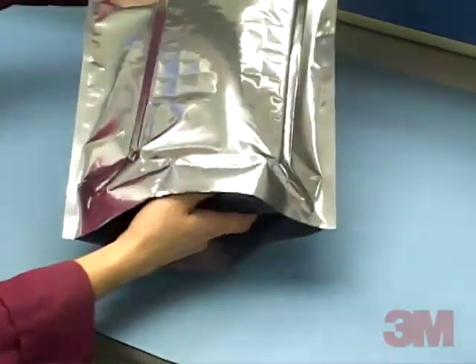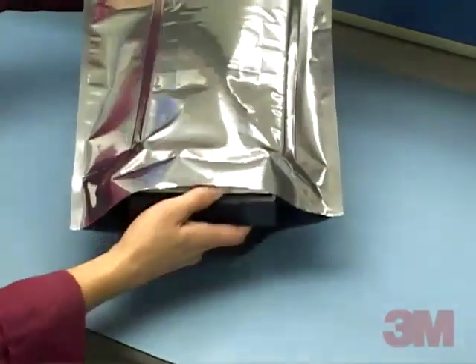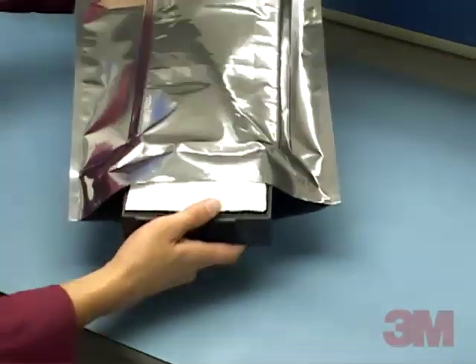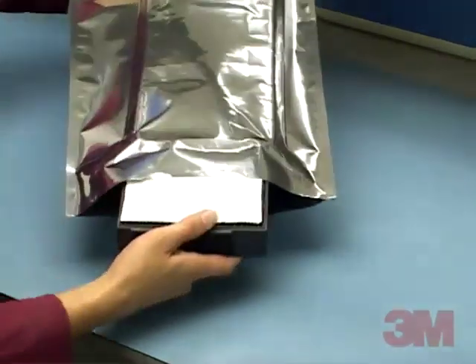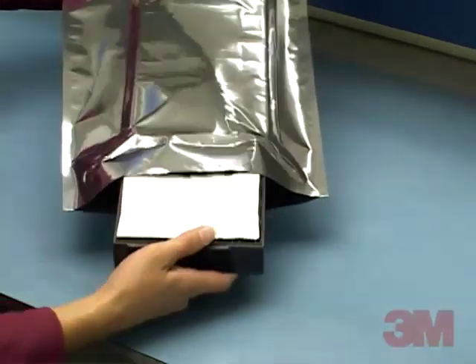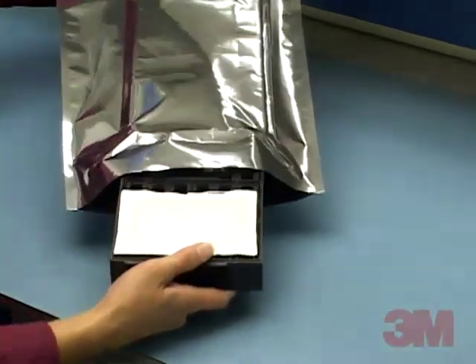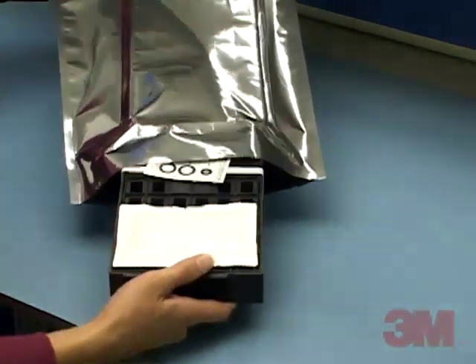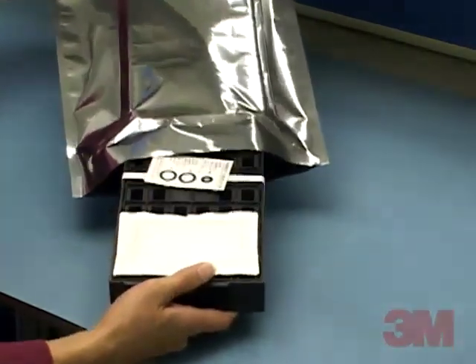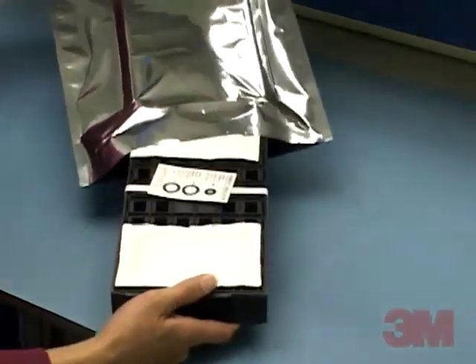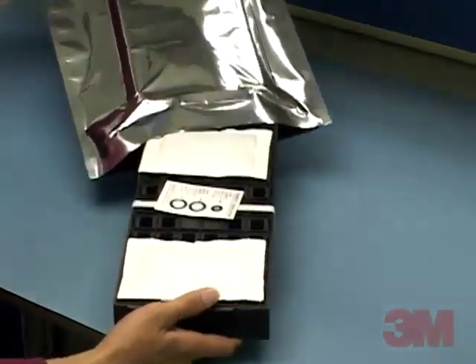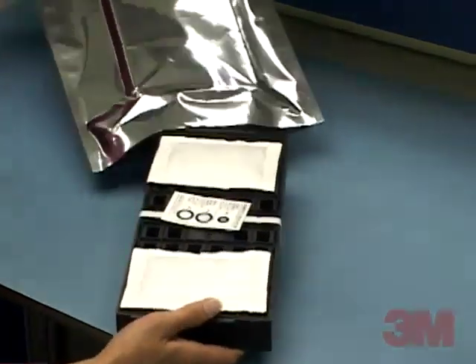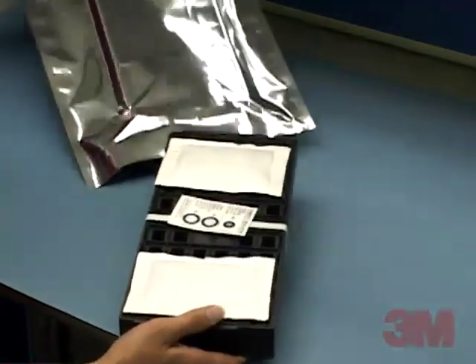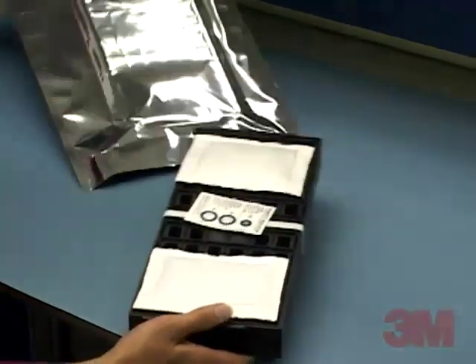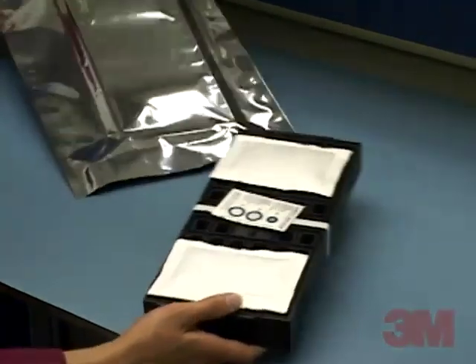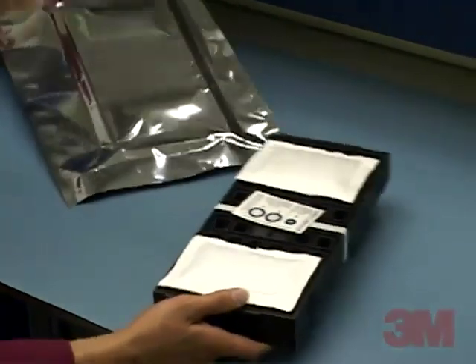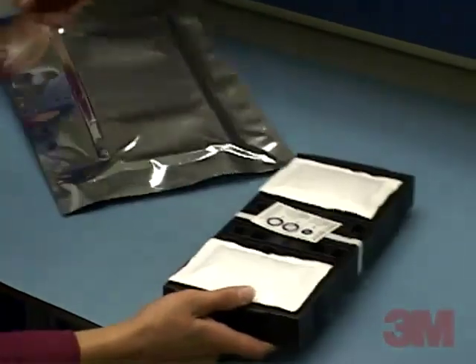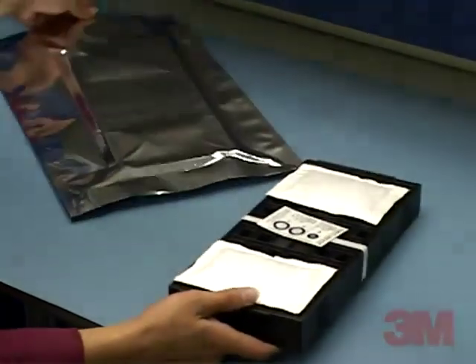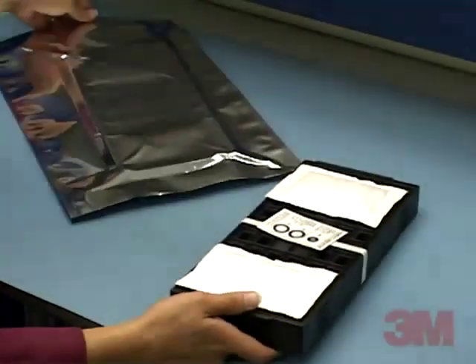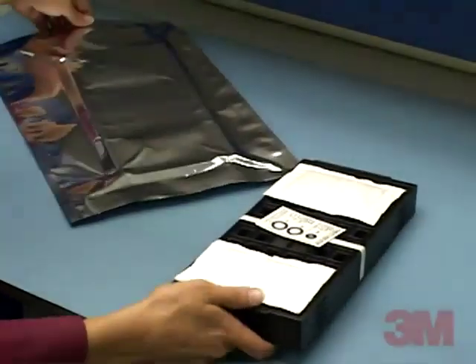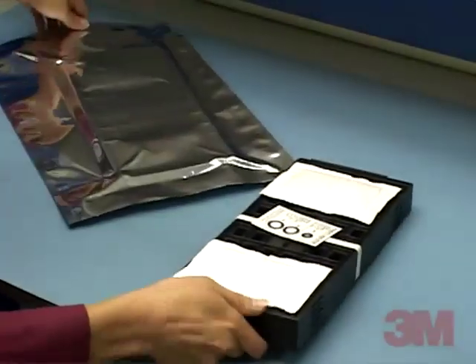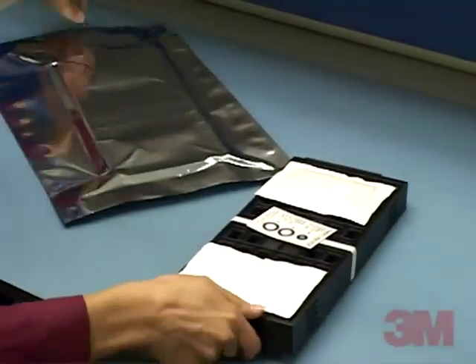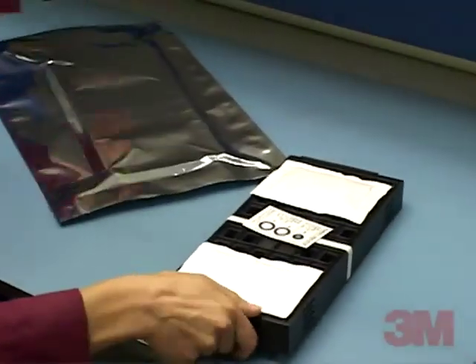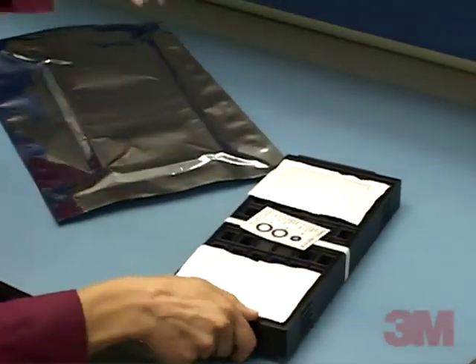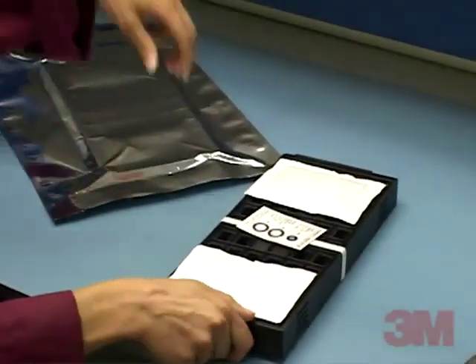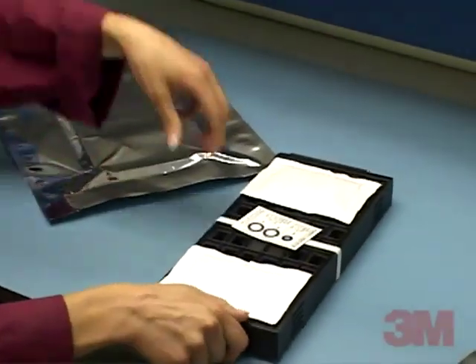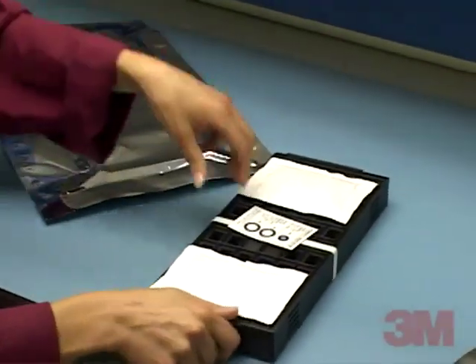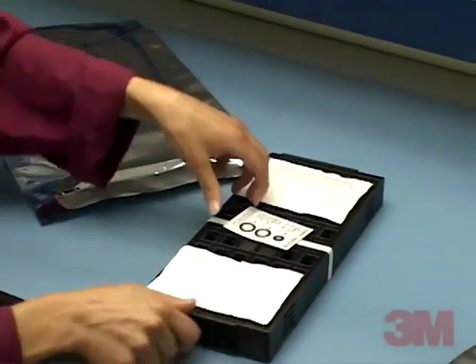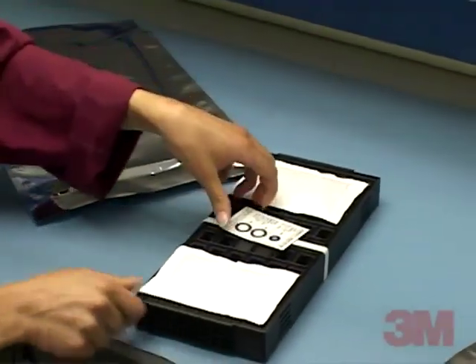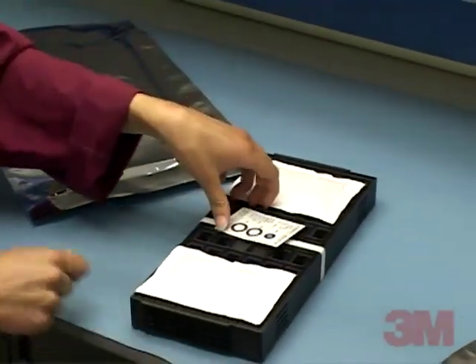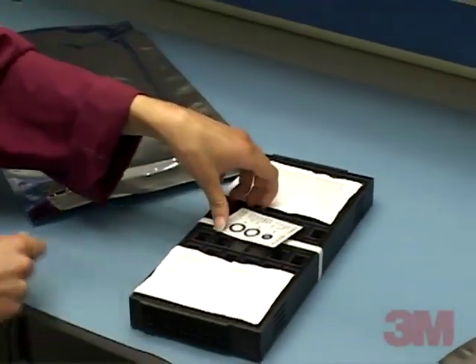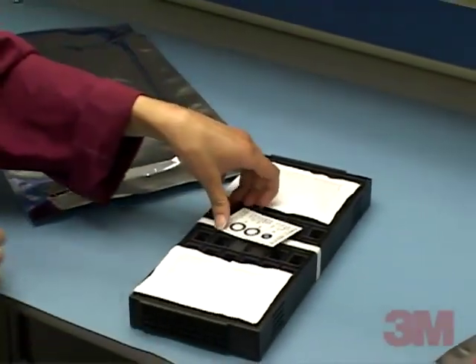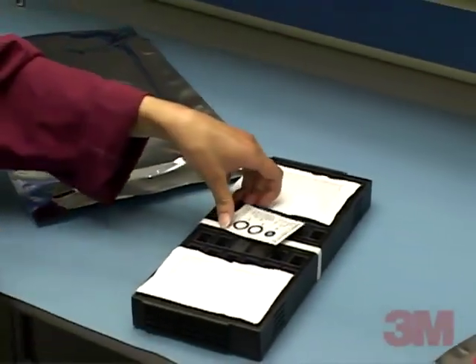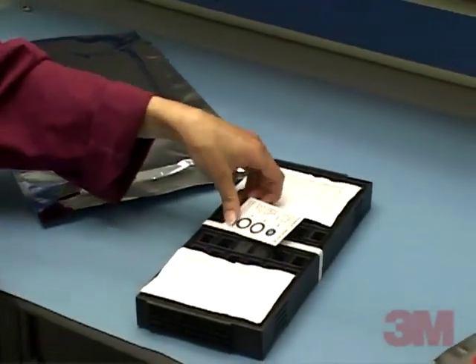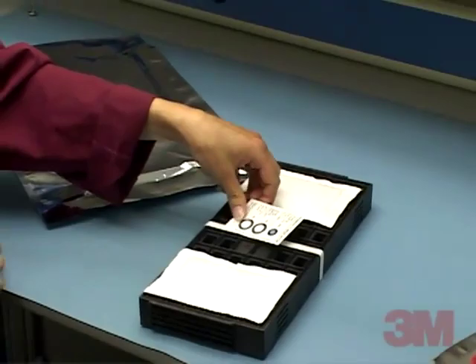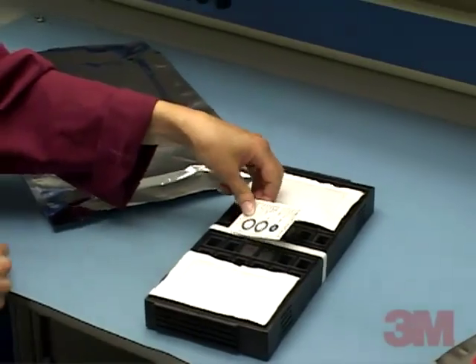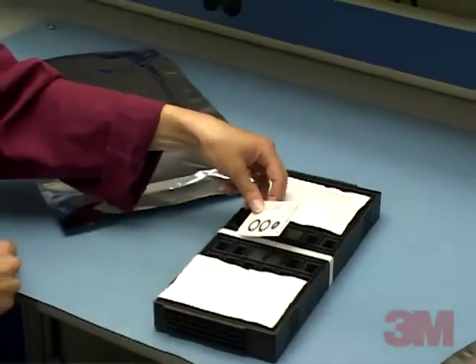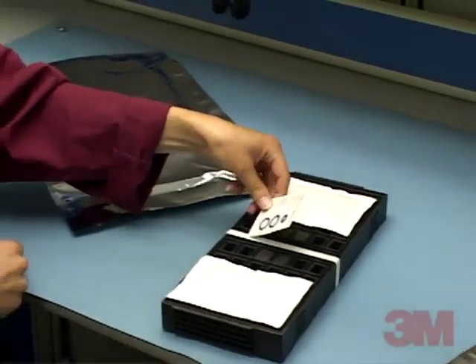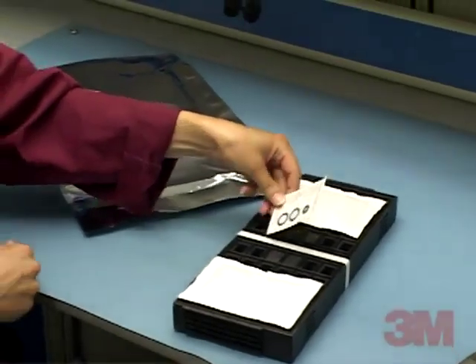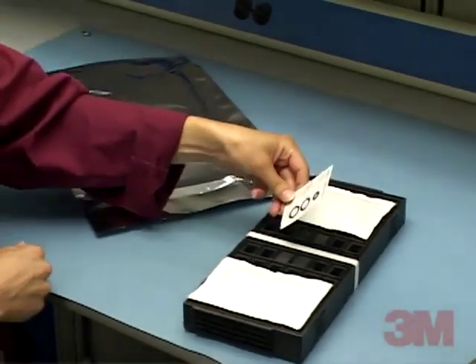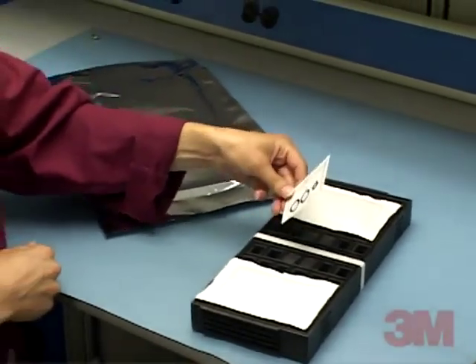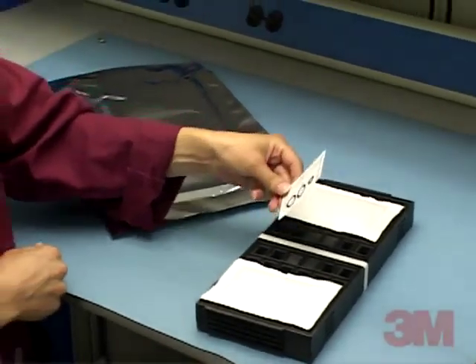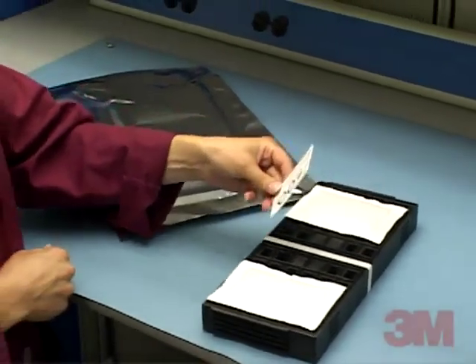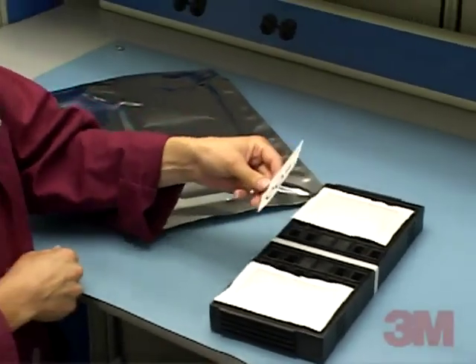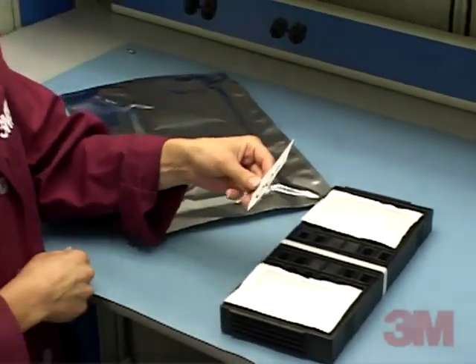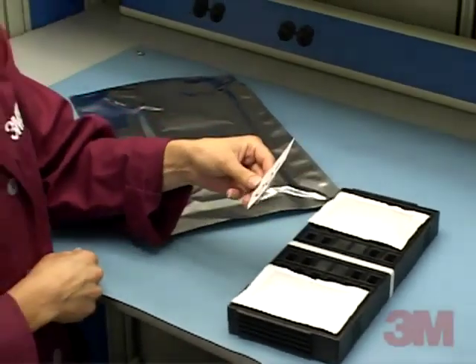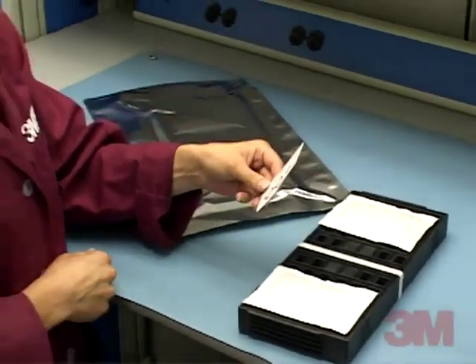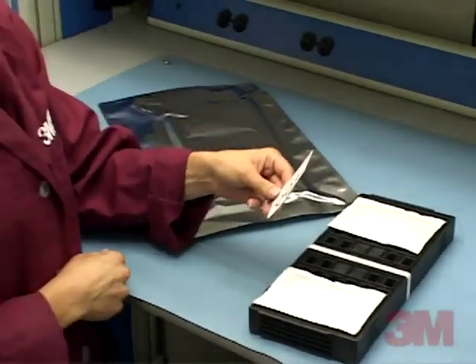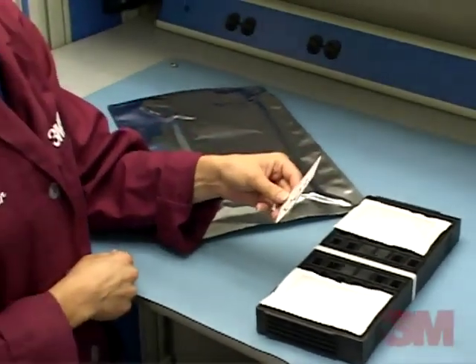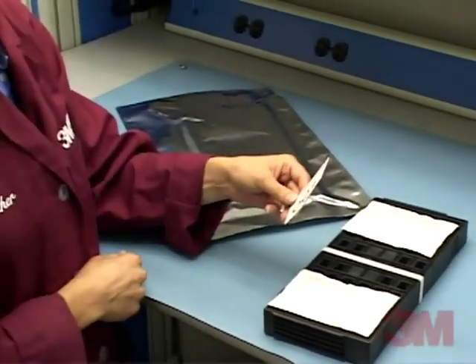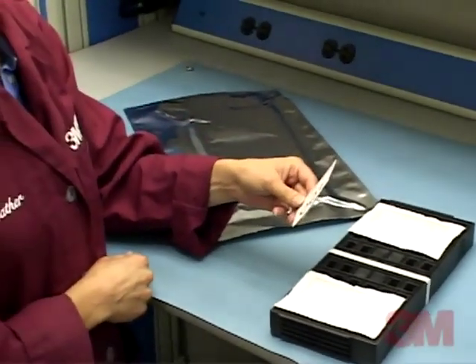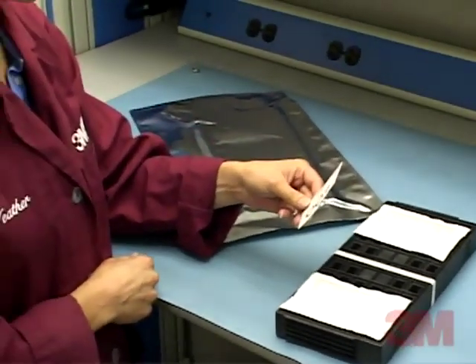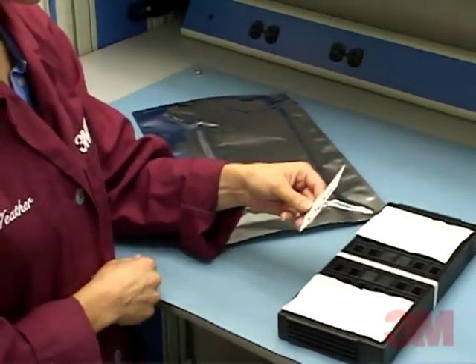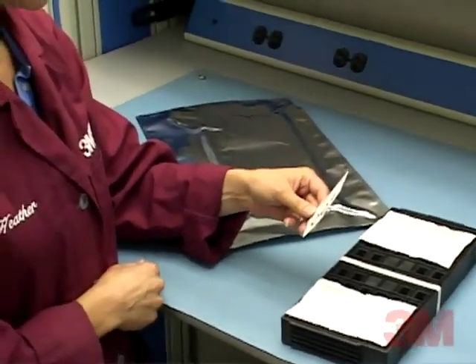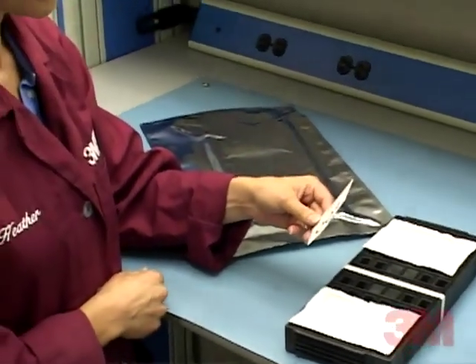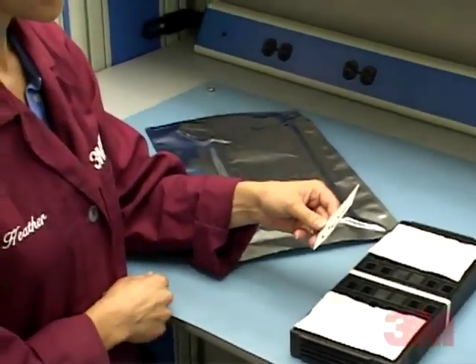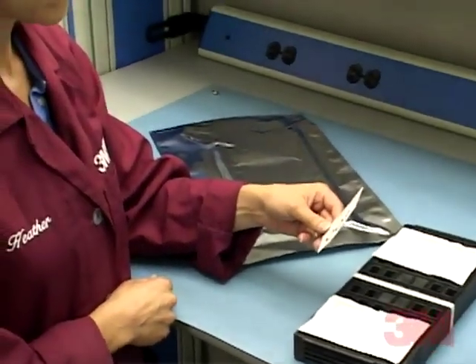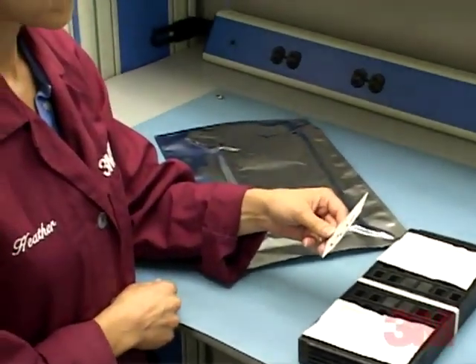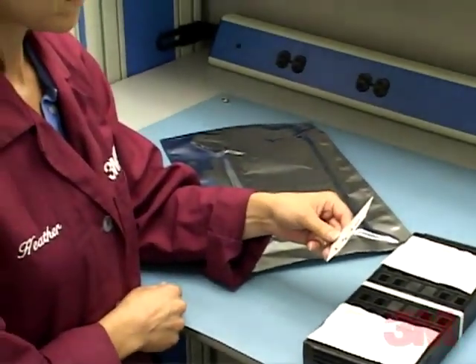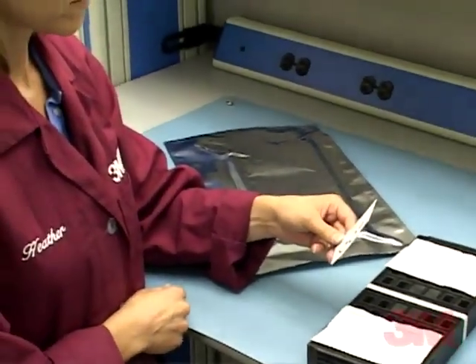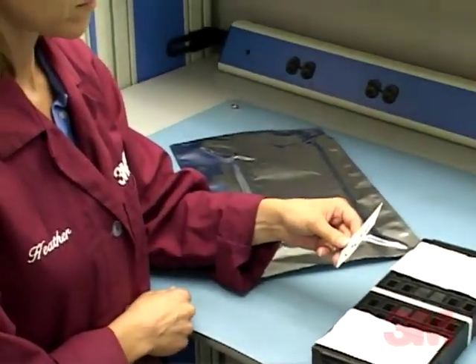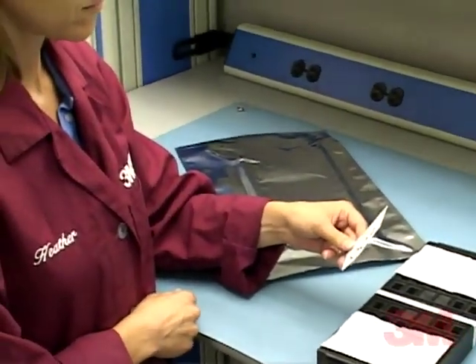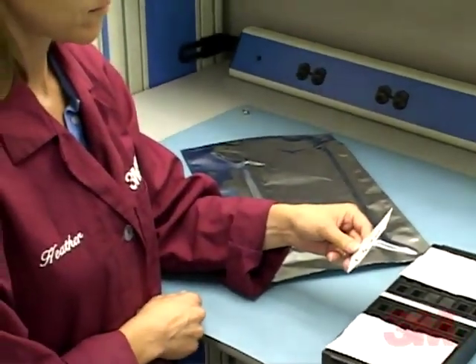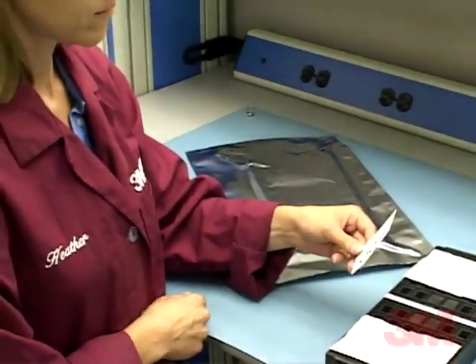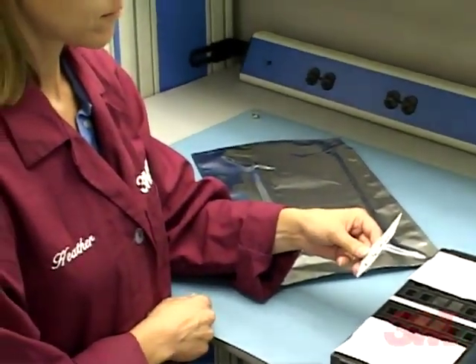When the tray is removed, the 3M brand humidity indicator card is read by the customer to confirm that the product is dry and ready to use.